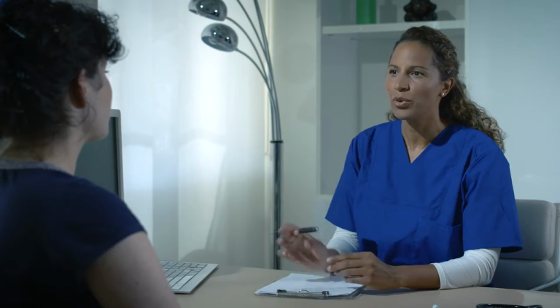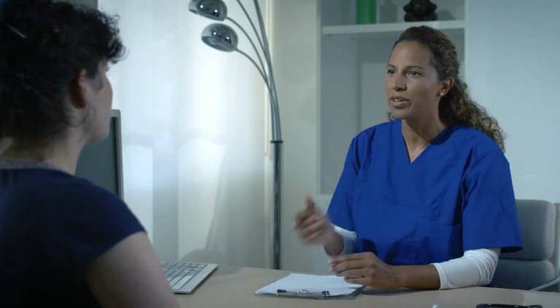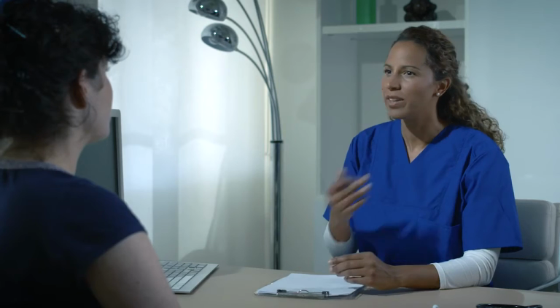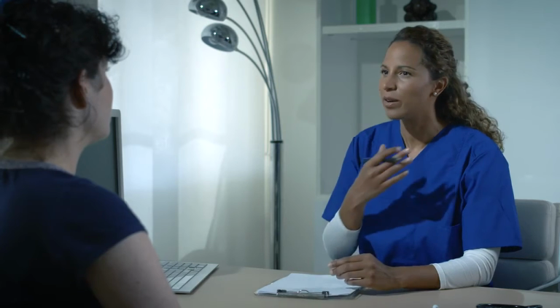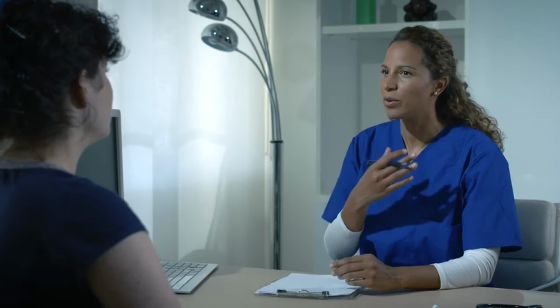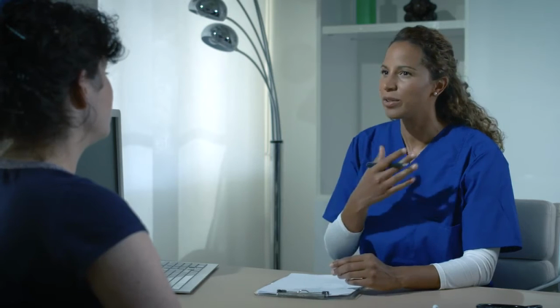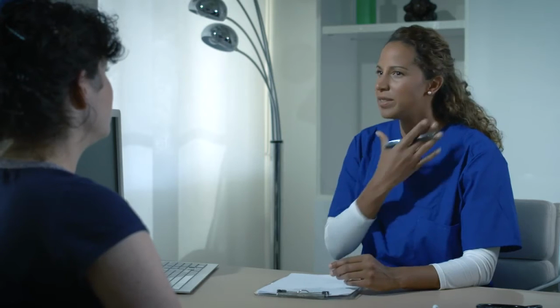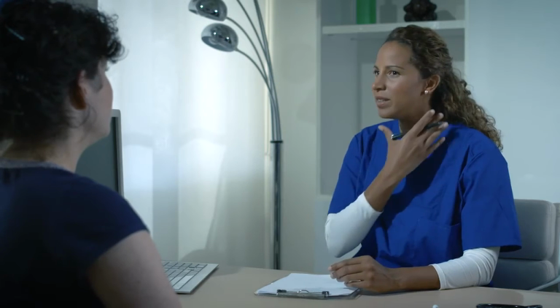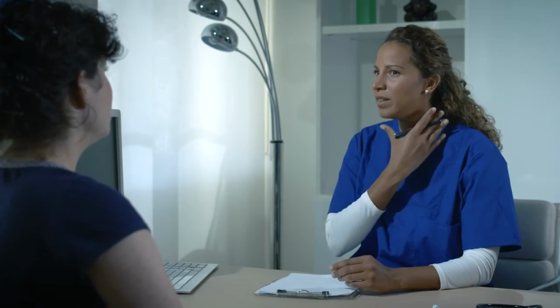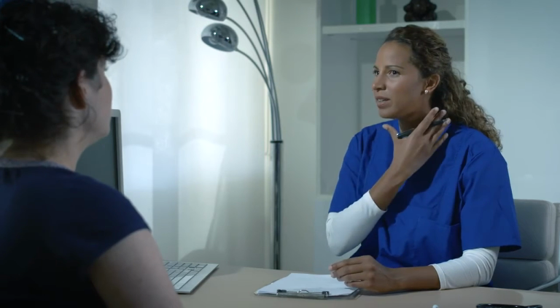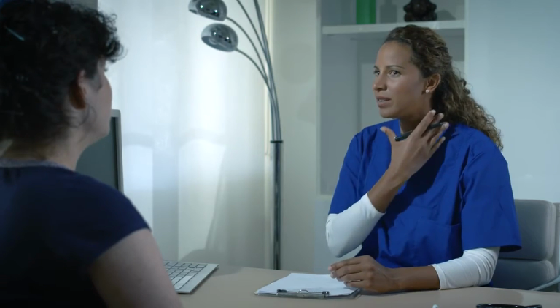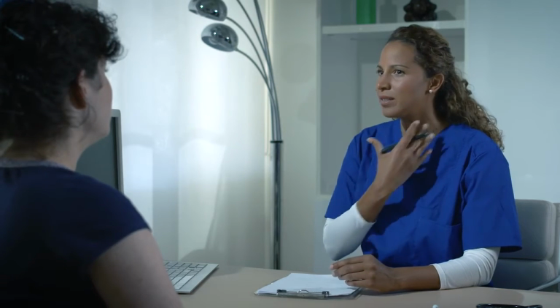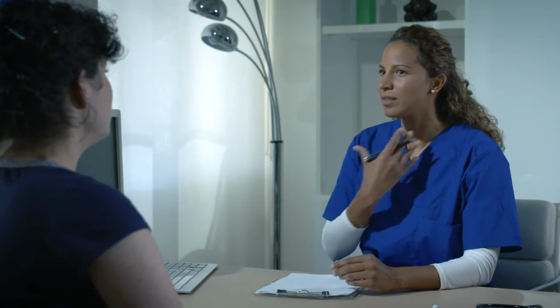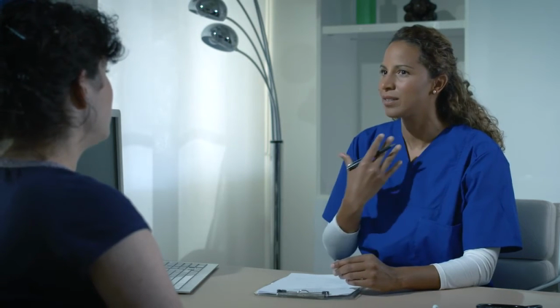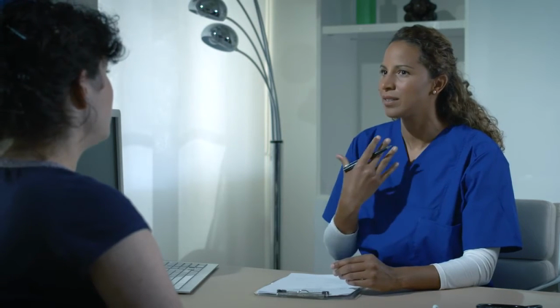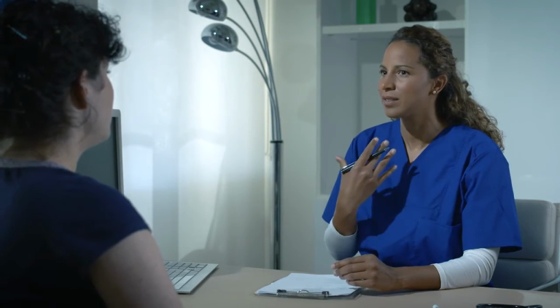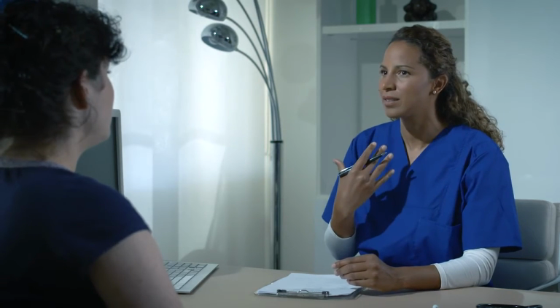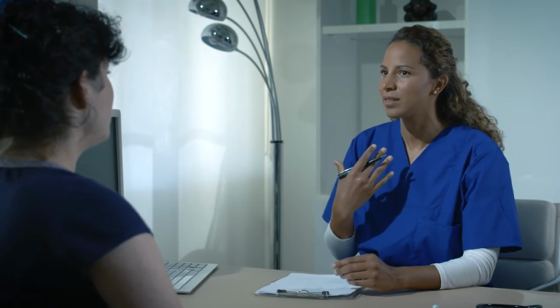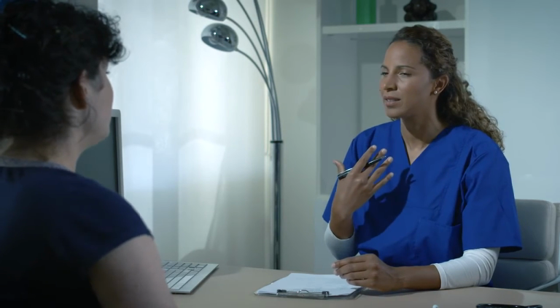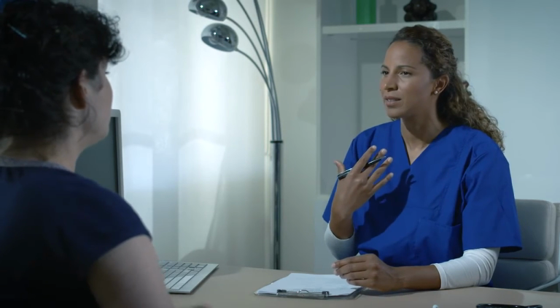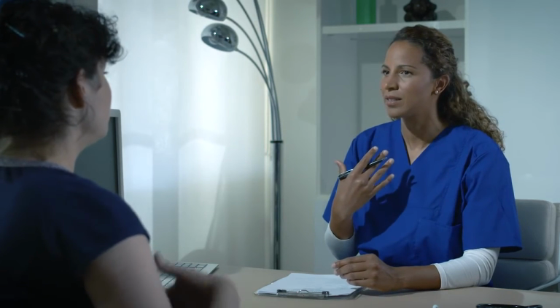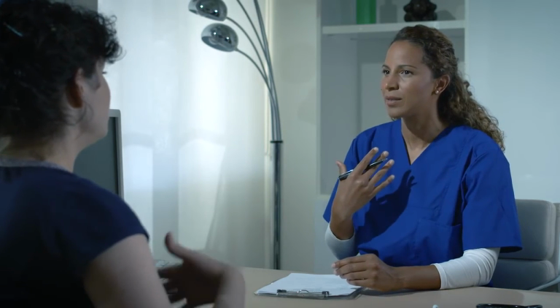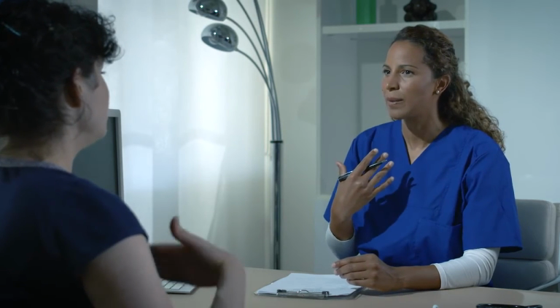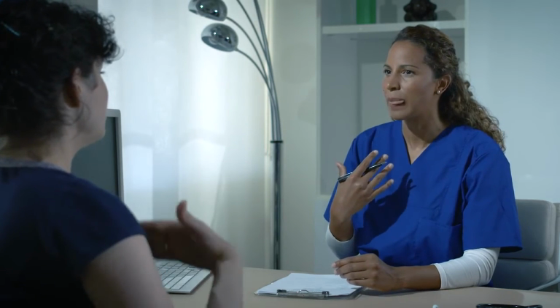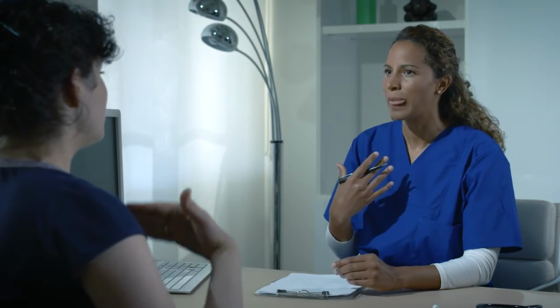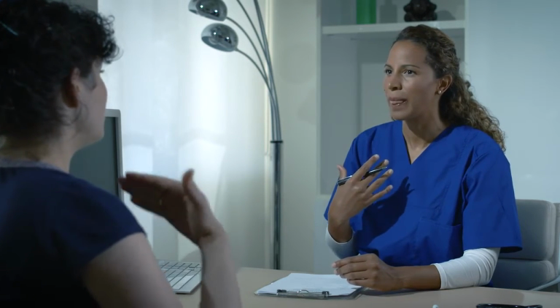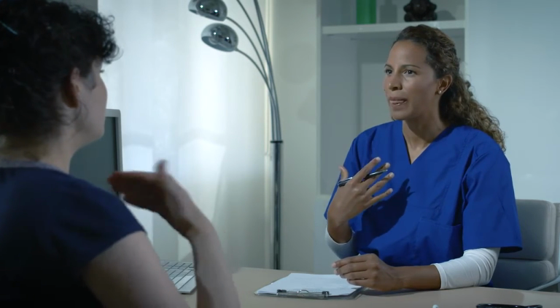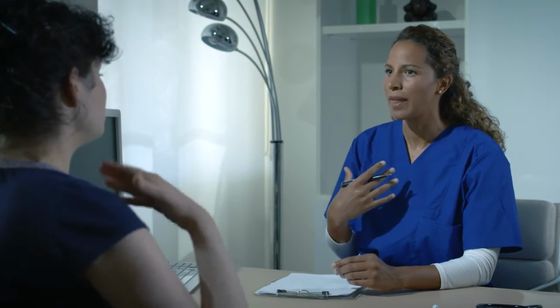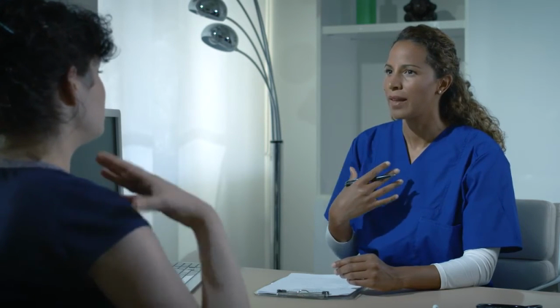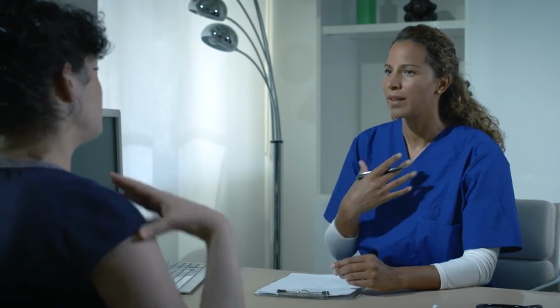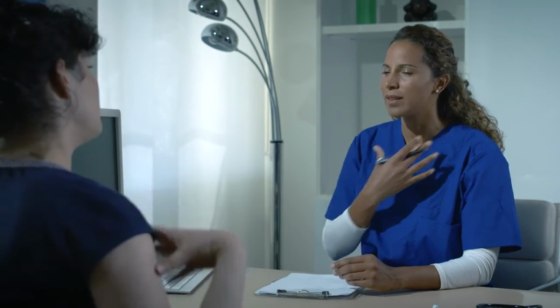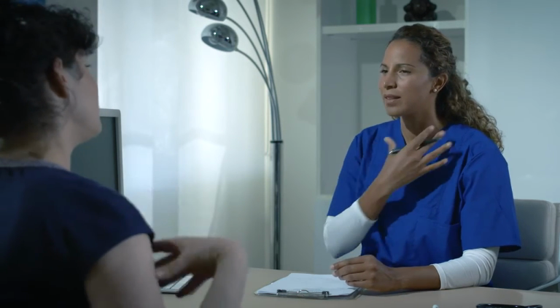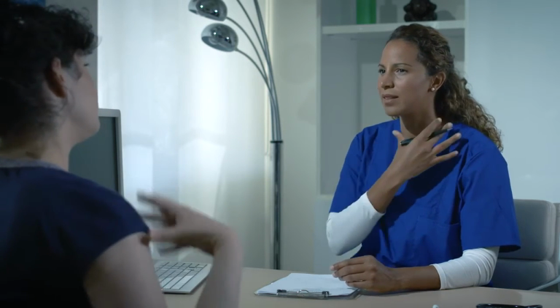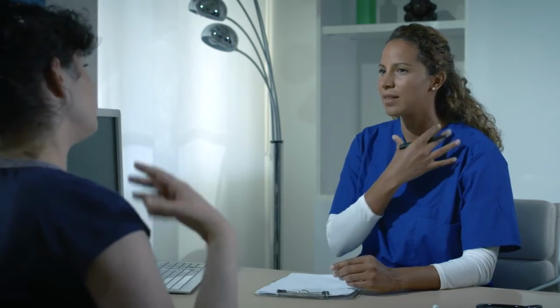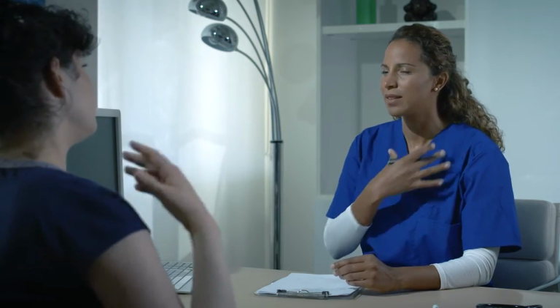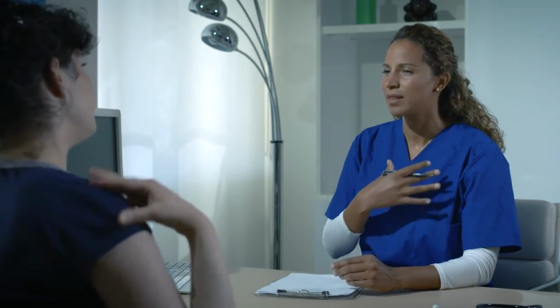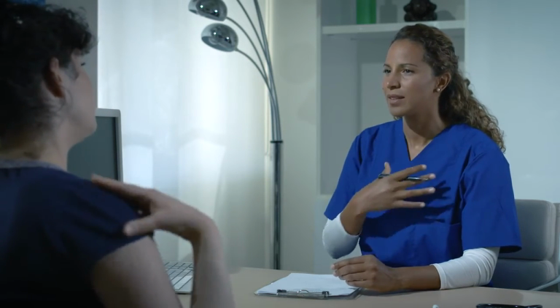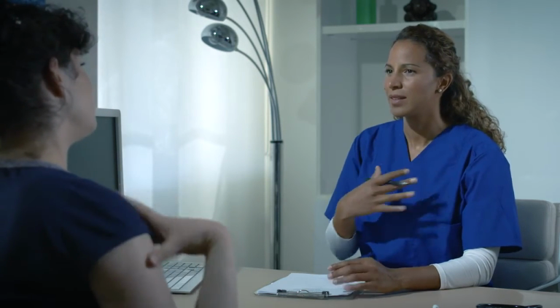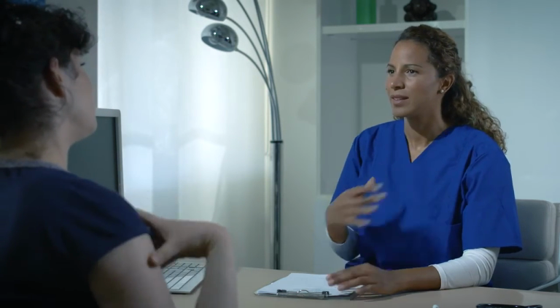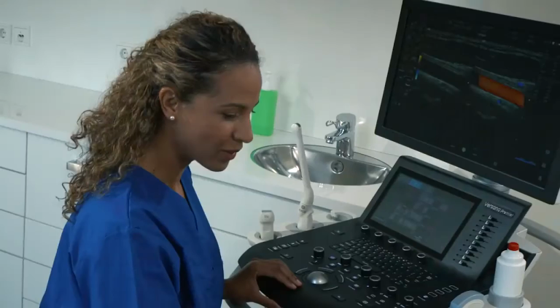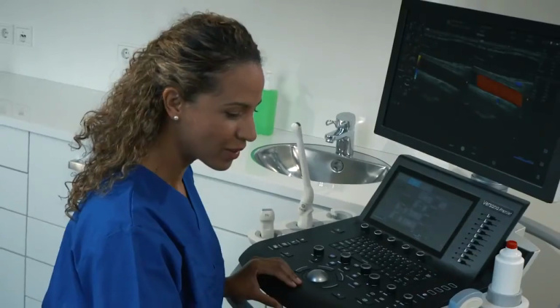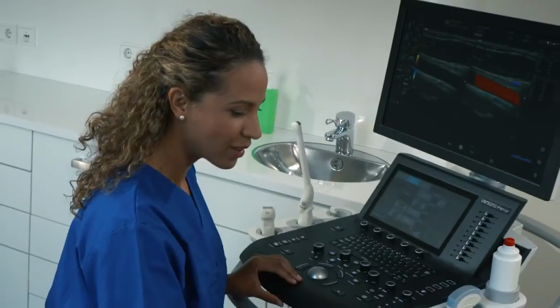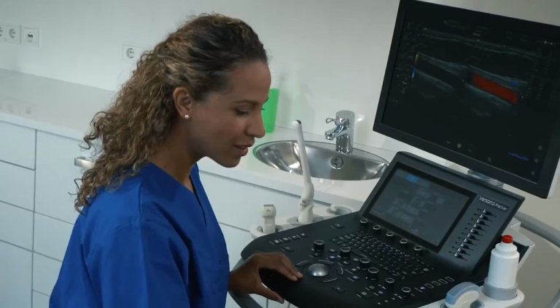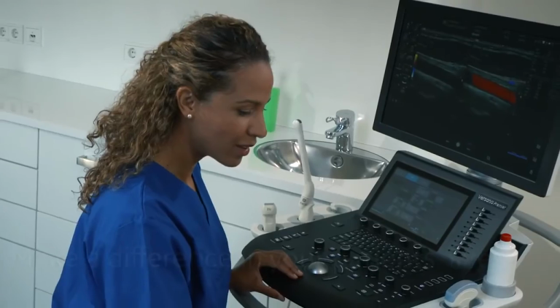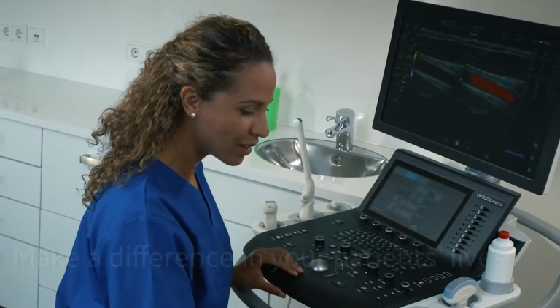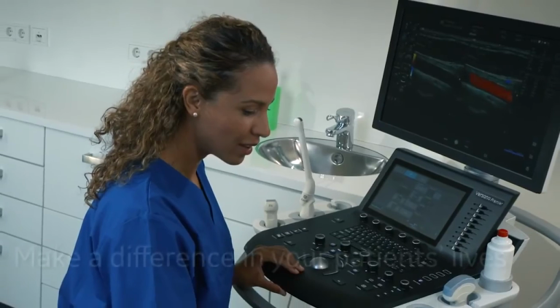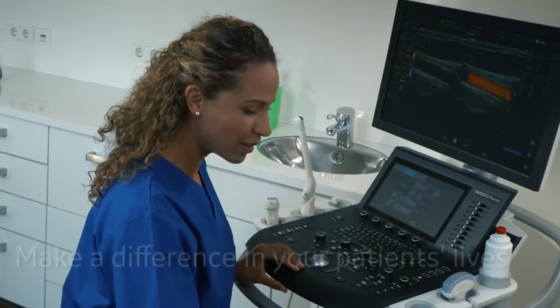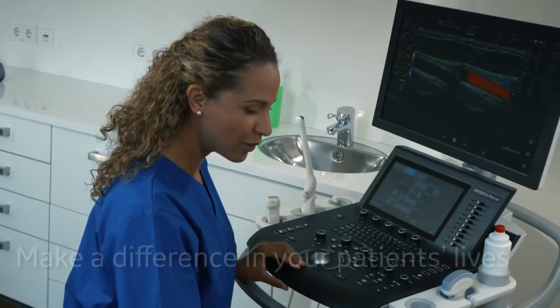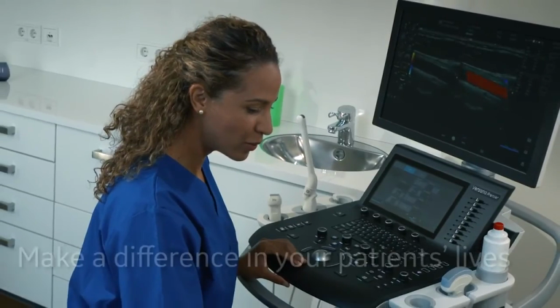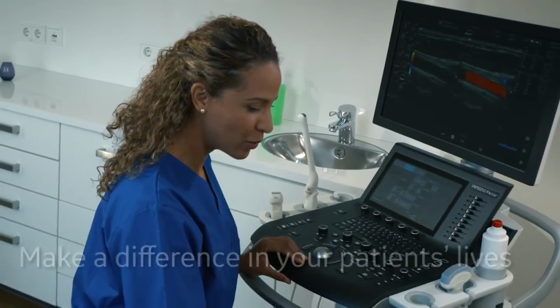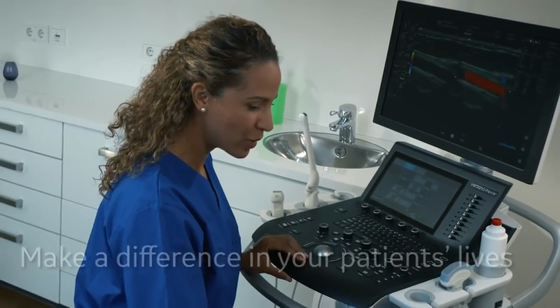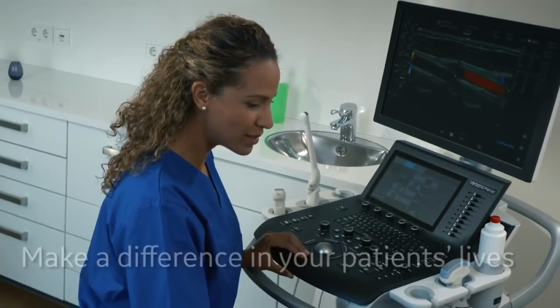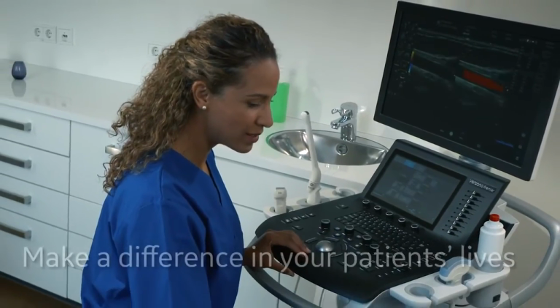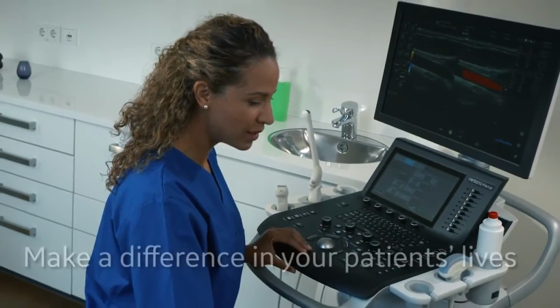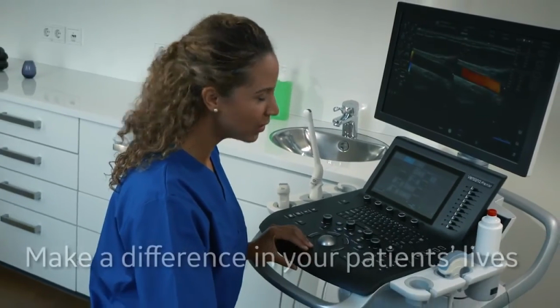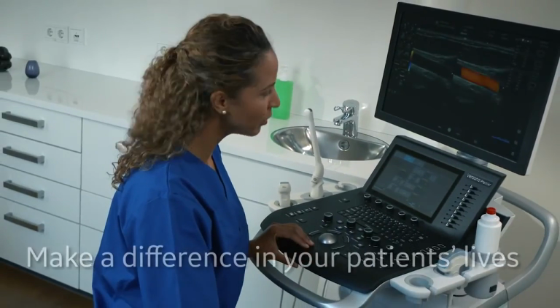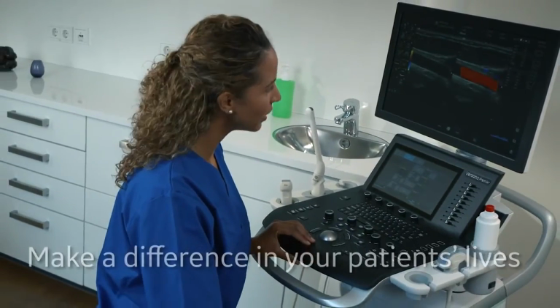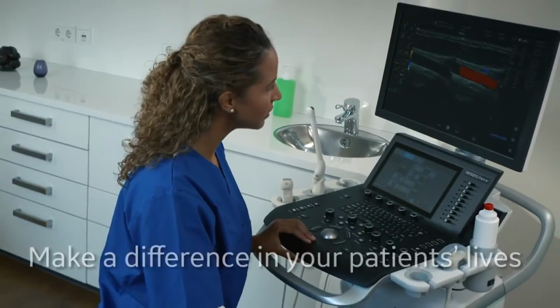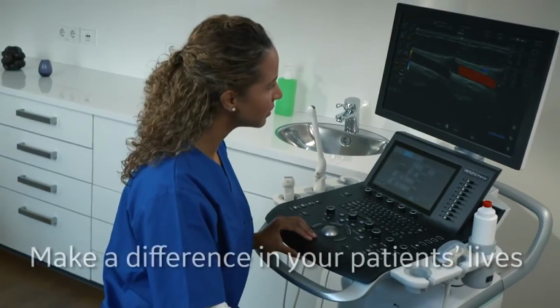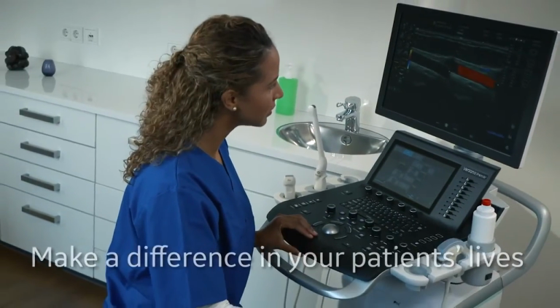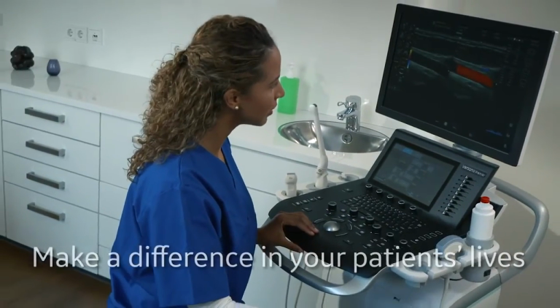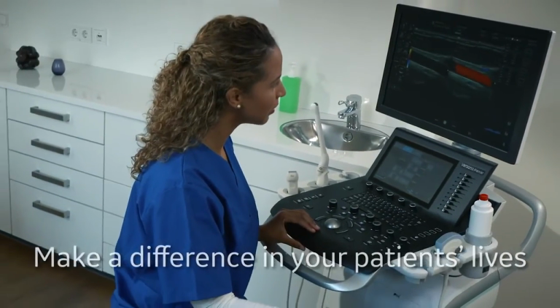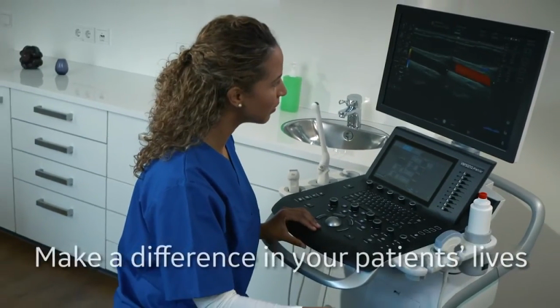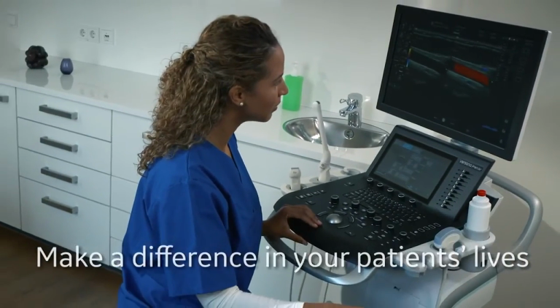With Versauna Premier, experience a high level of care that makes a difference in your patients' lives.